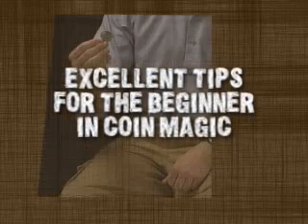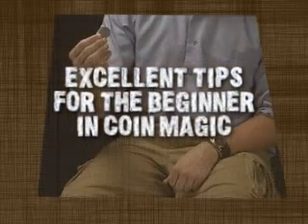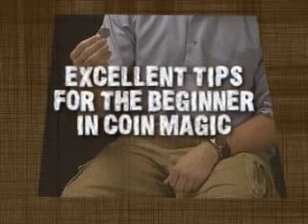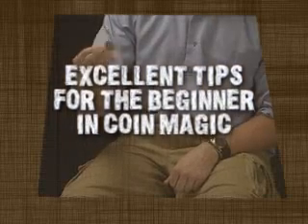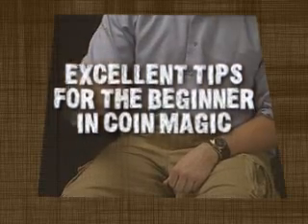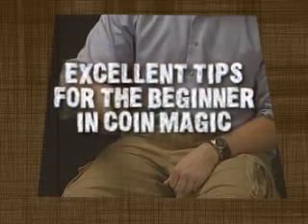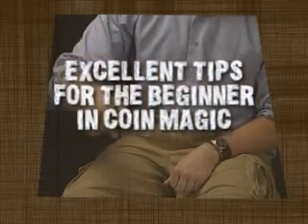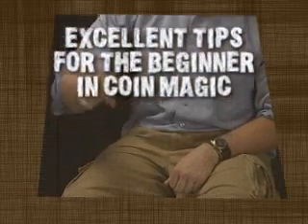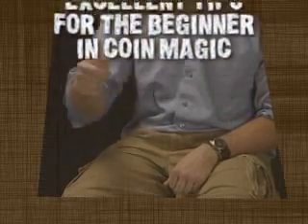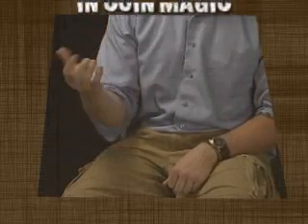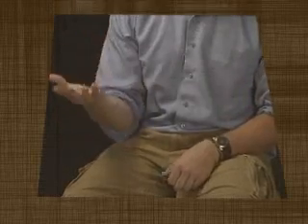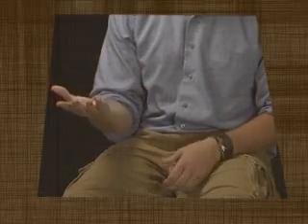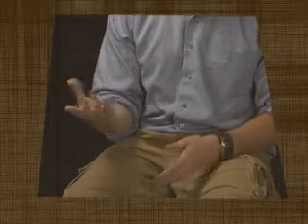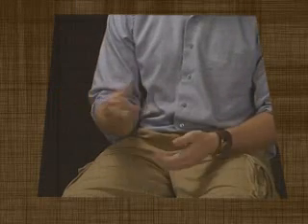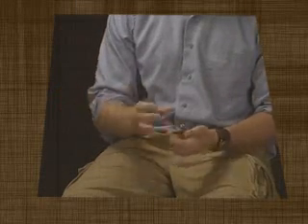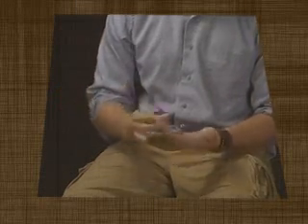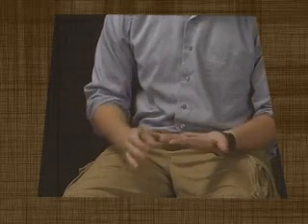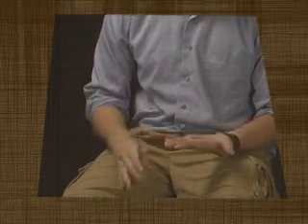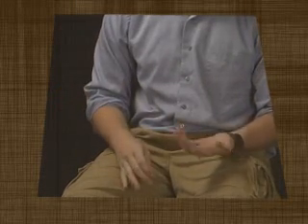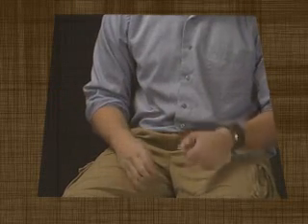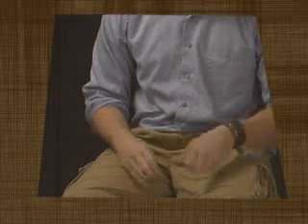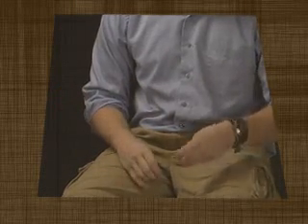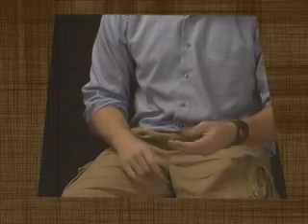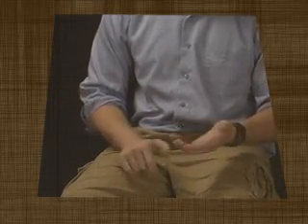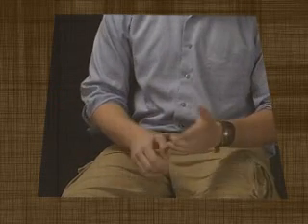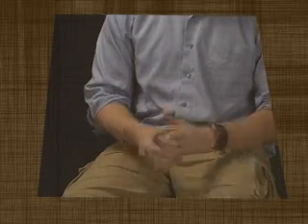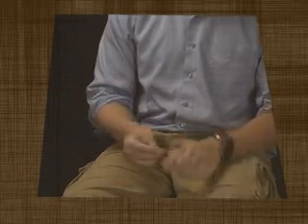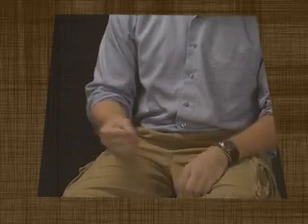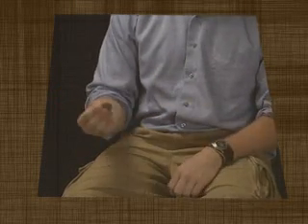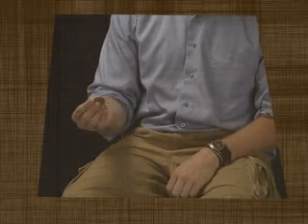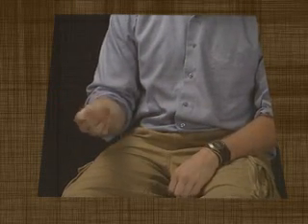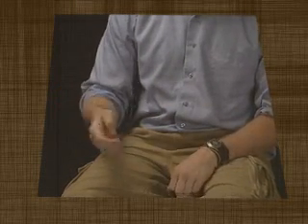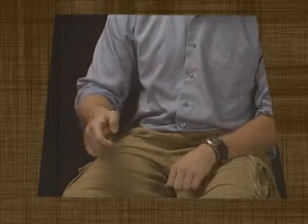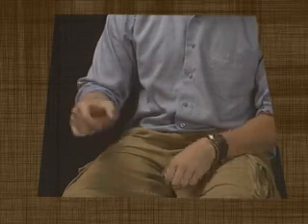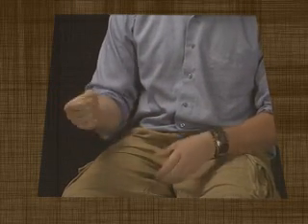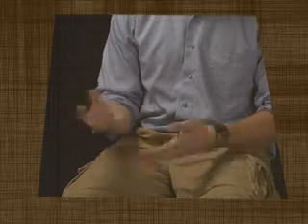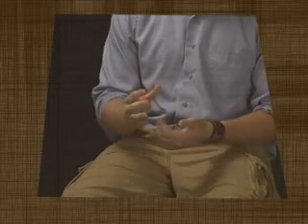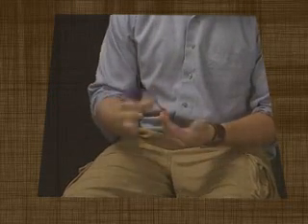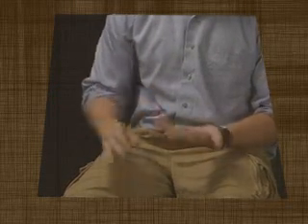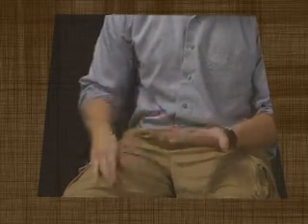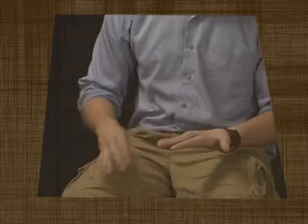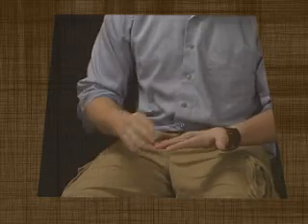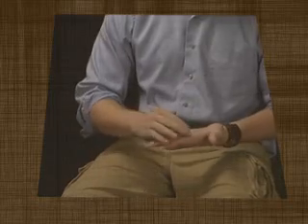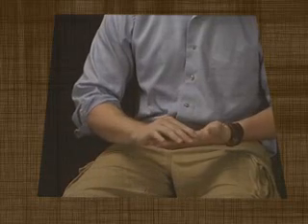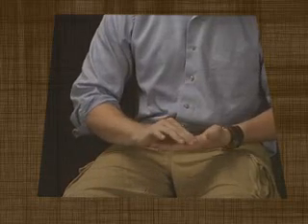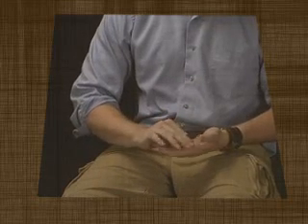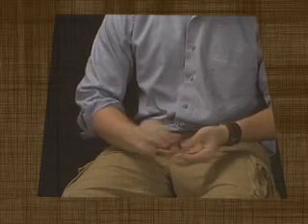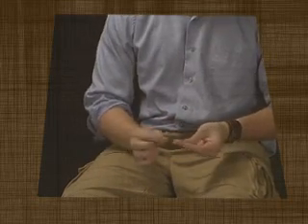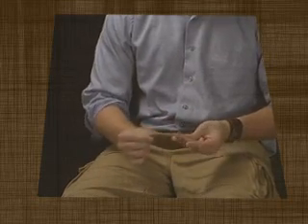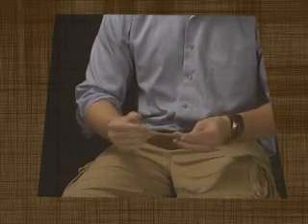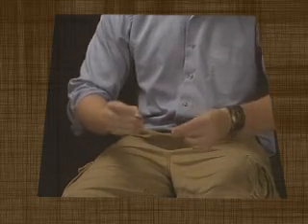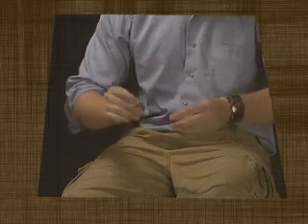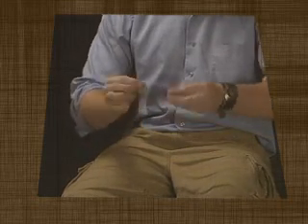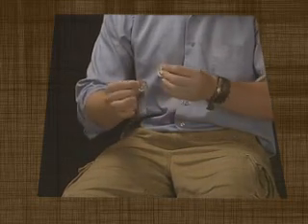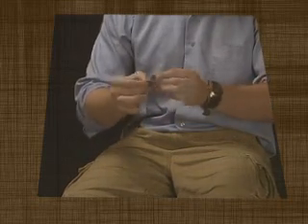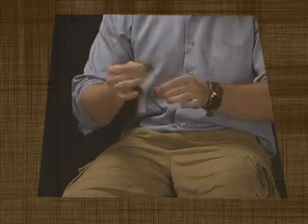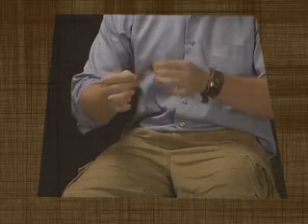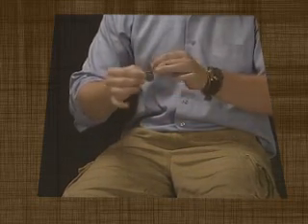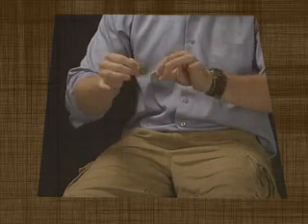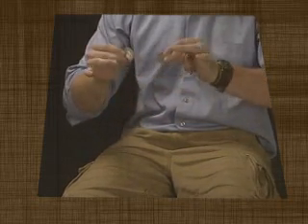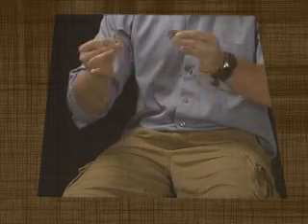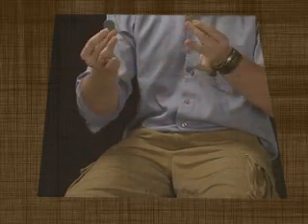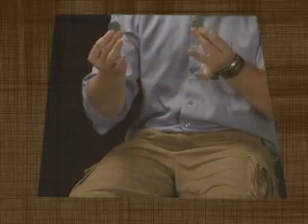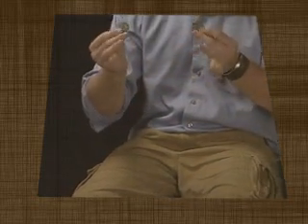This trick uses one coin. It gets placed in the hand and given a quick tug — just like that — and the coin splits into two.